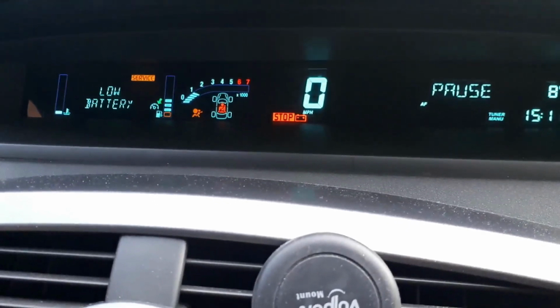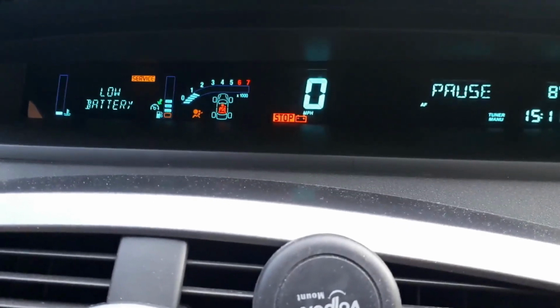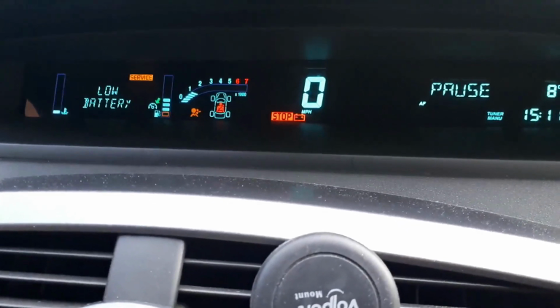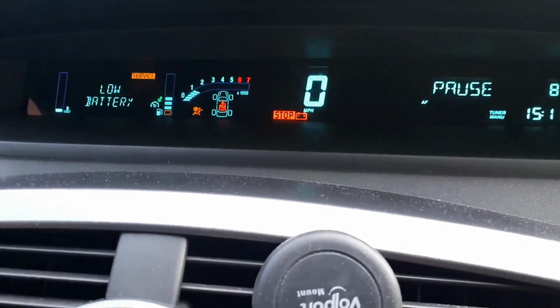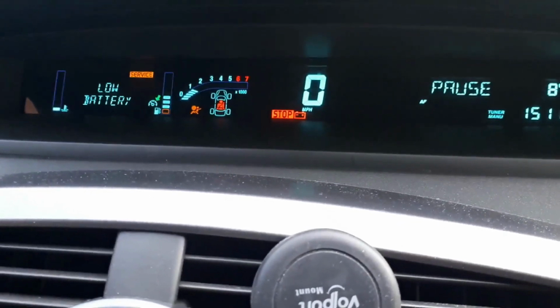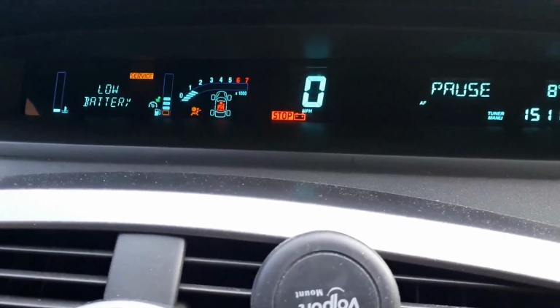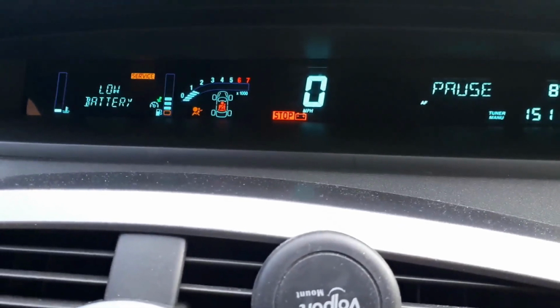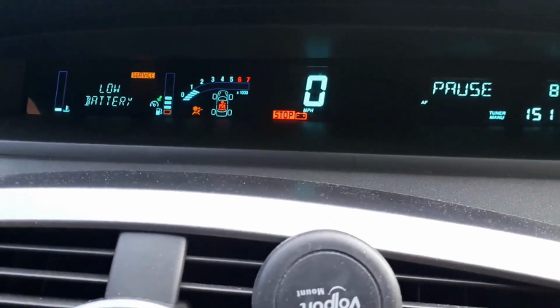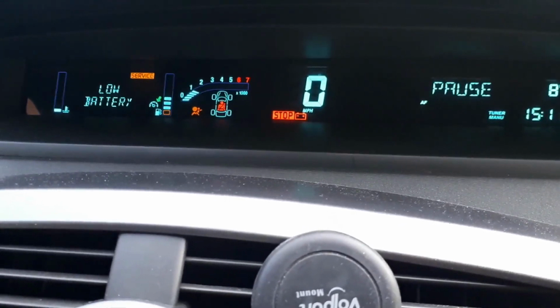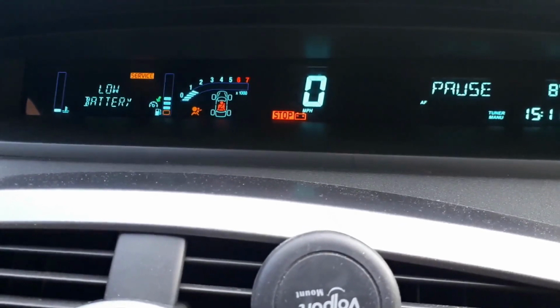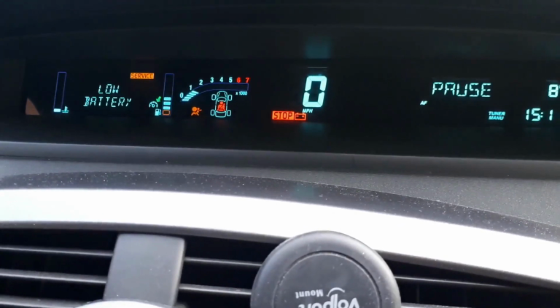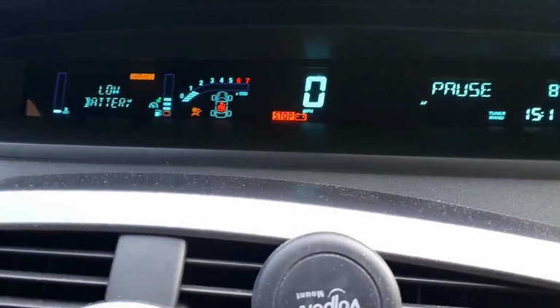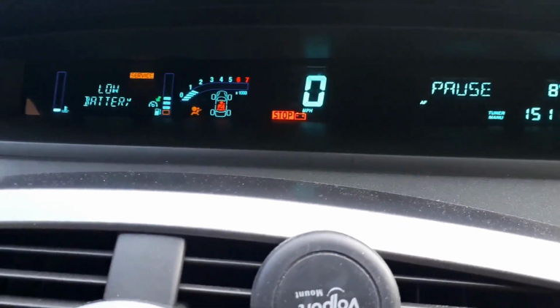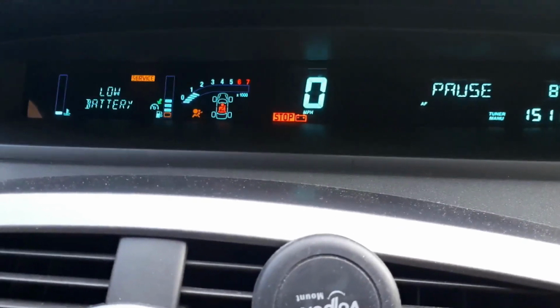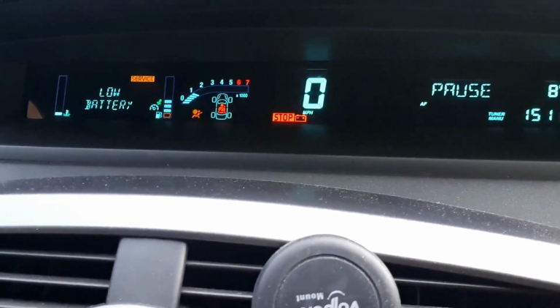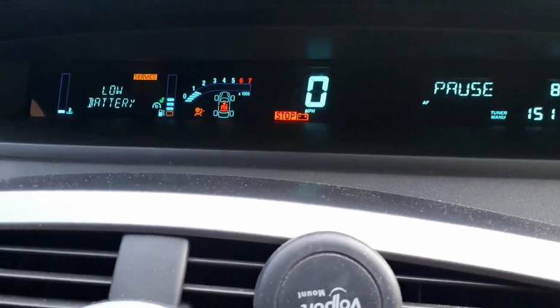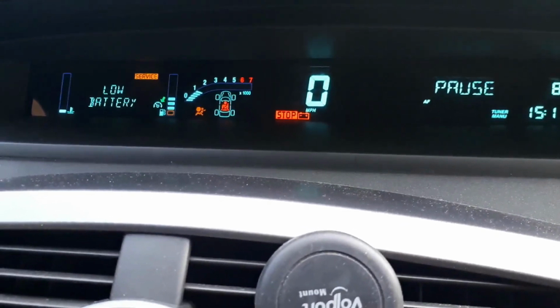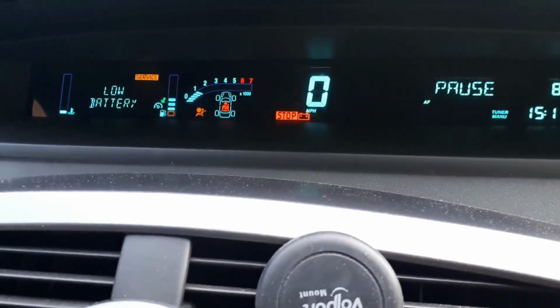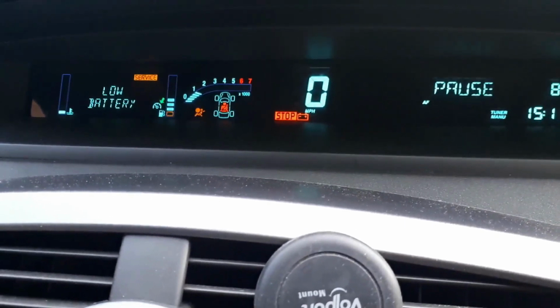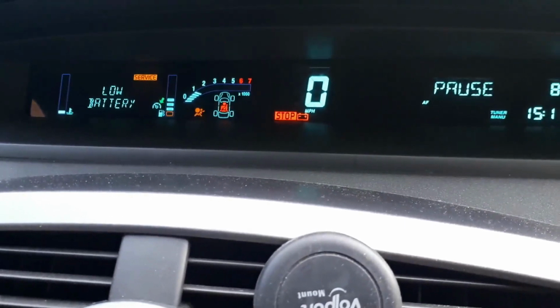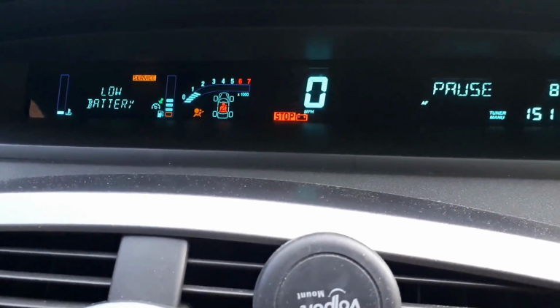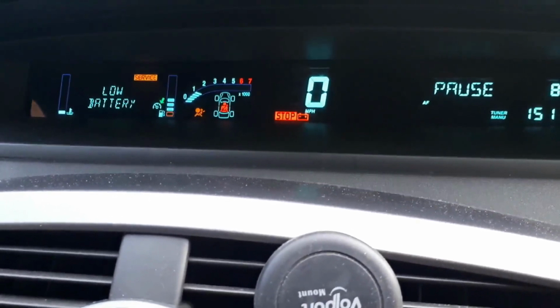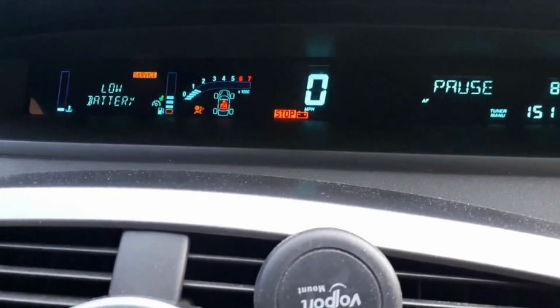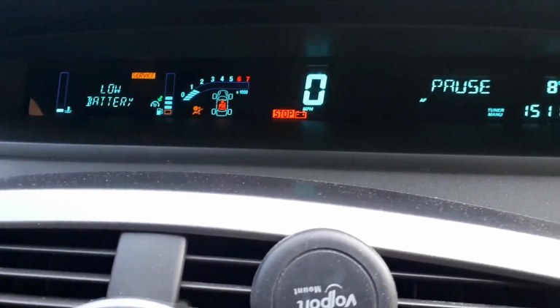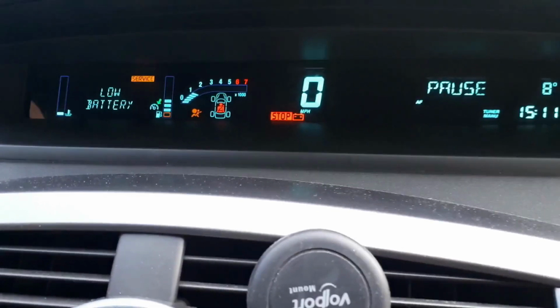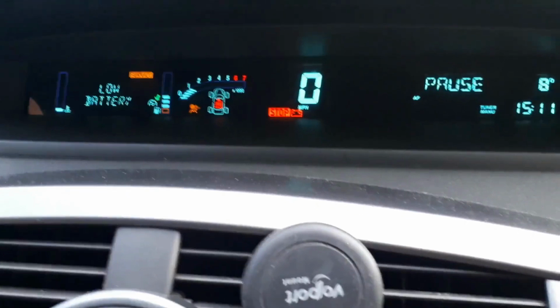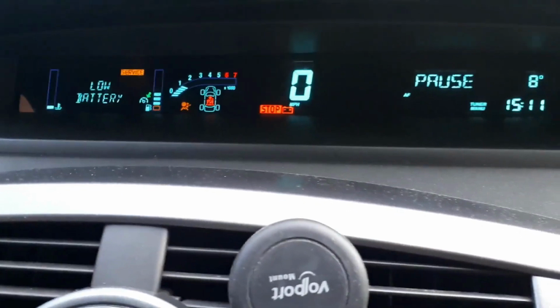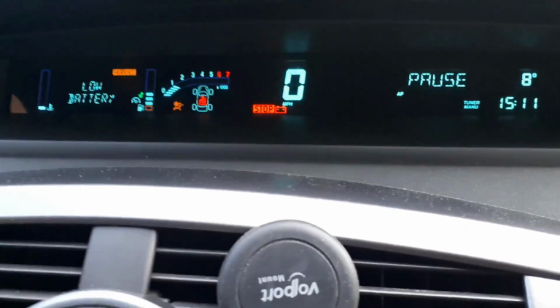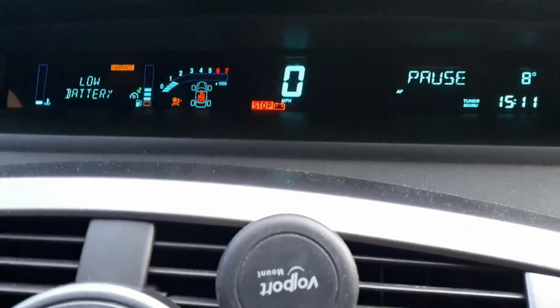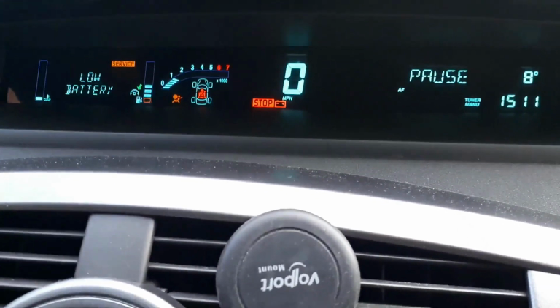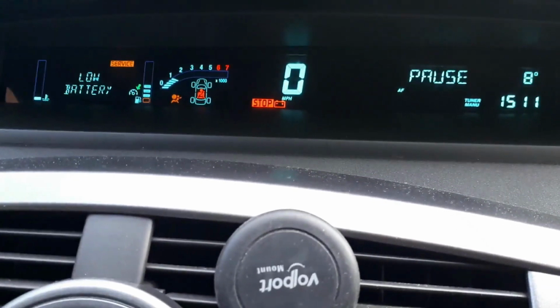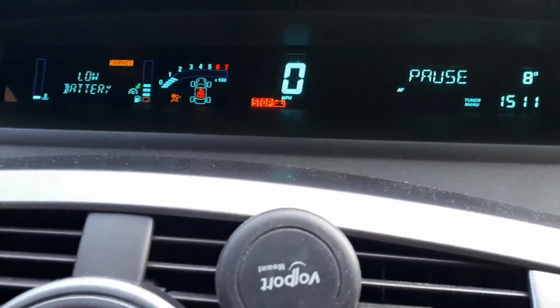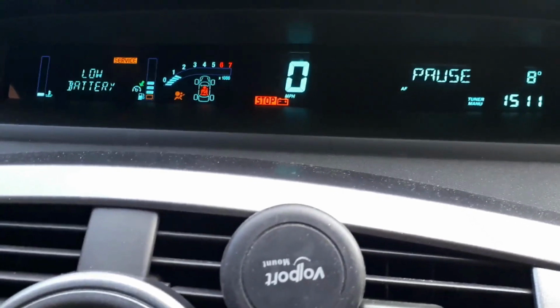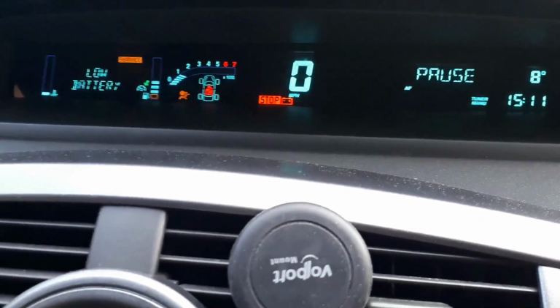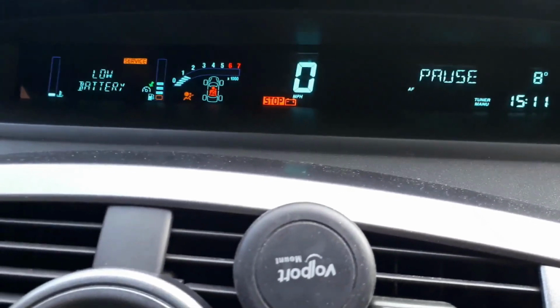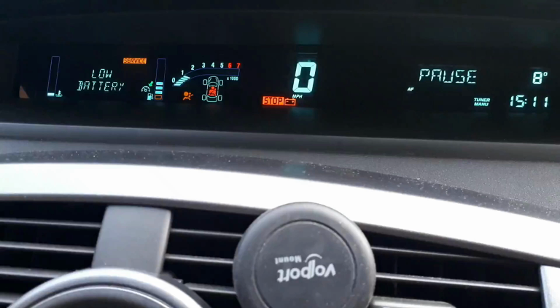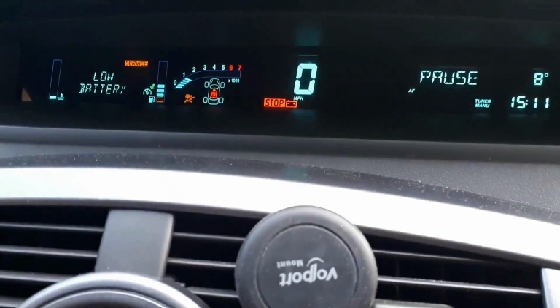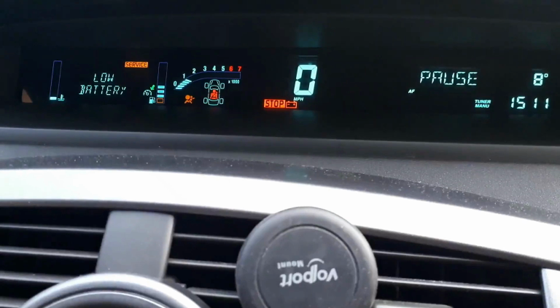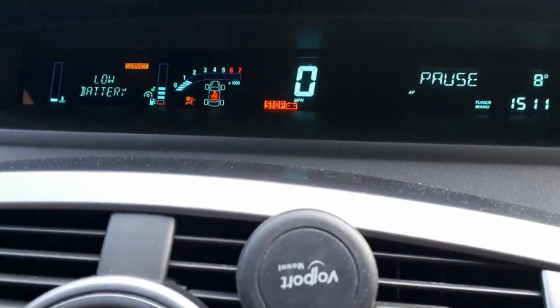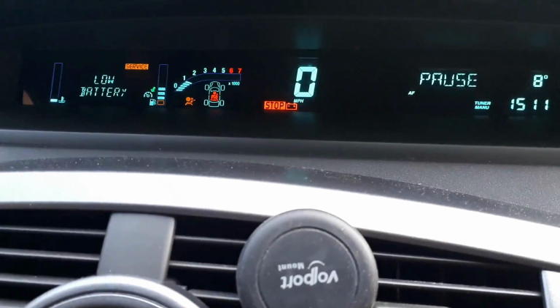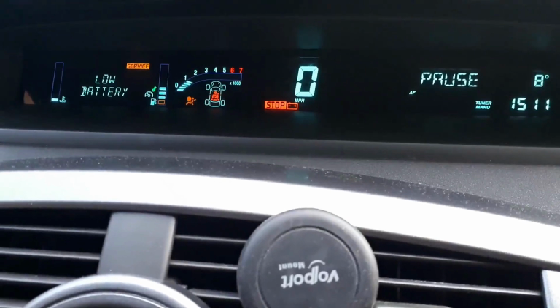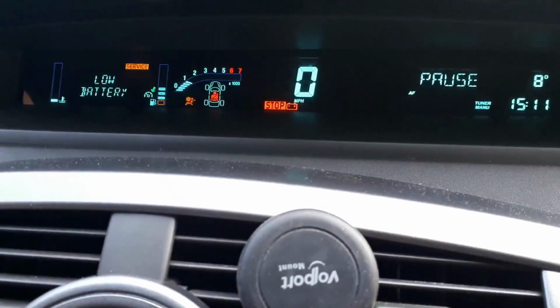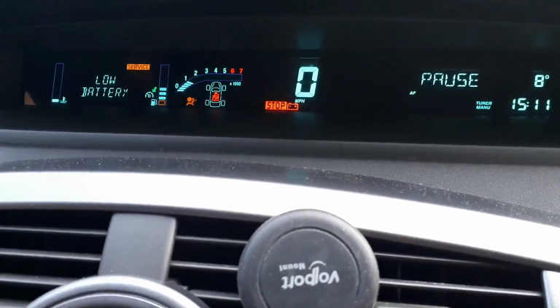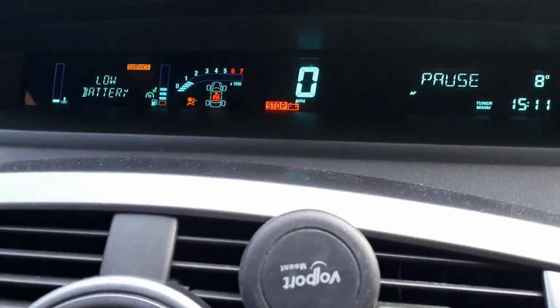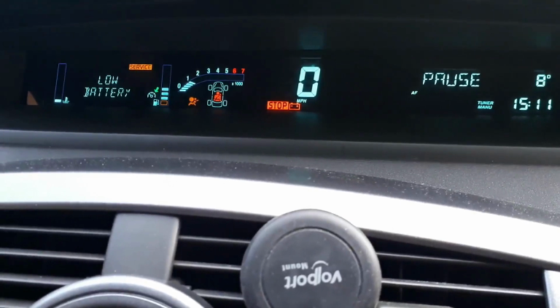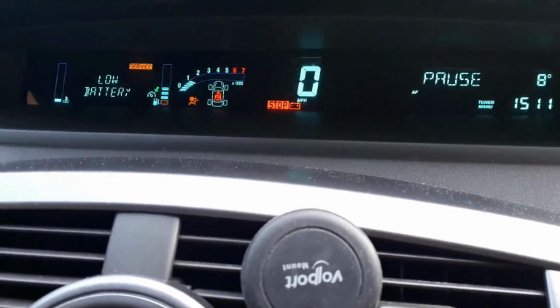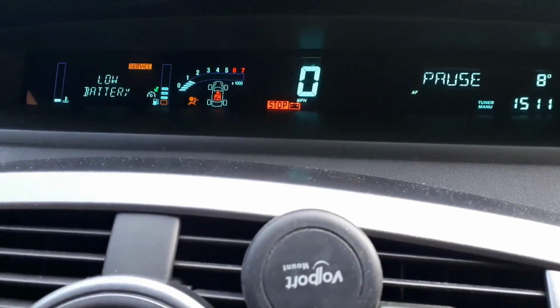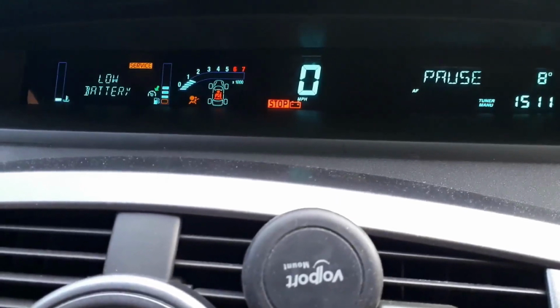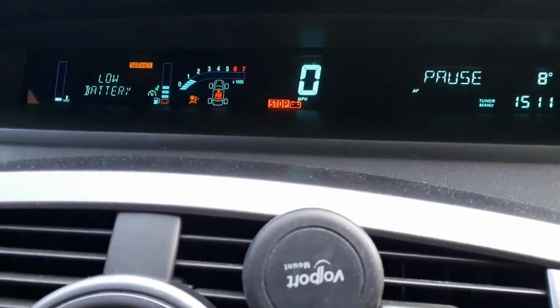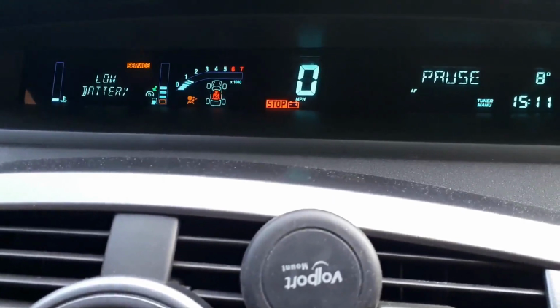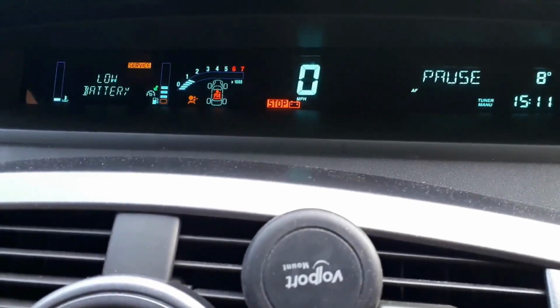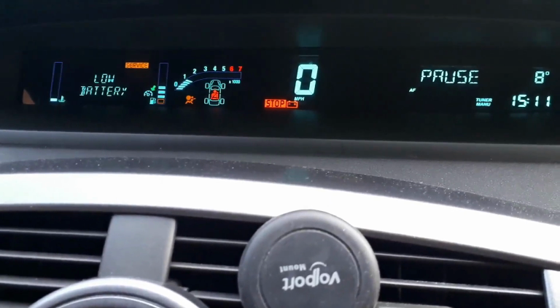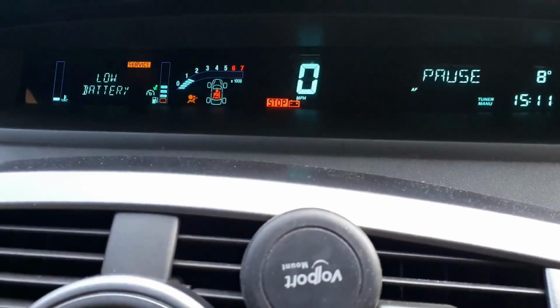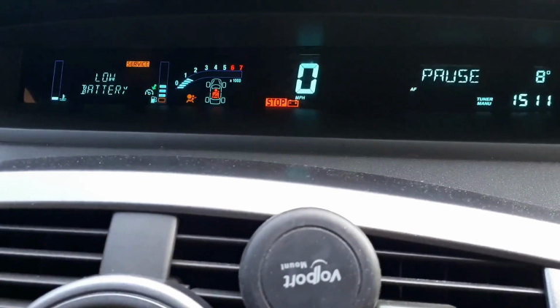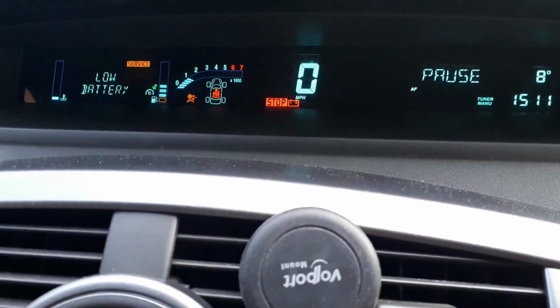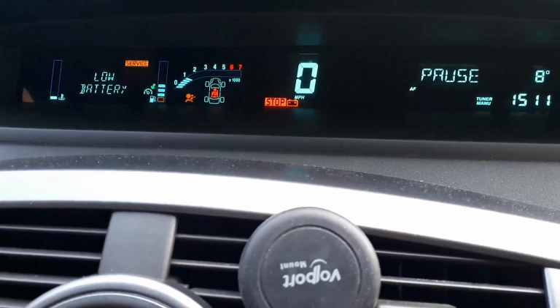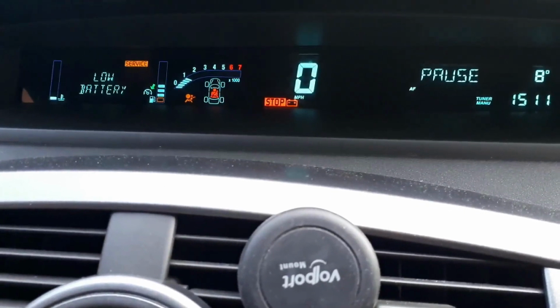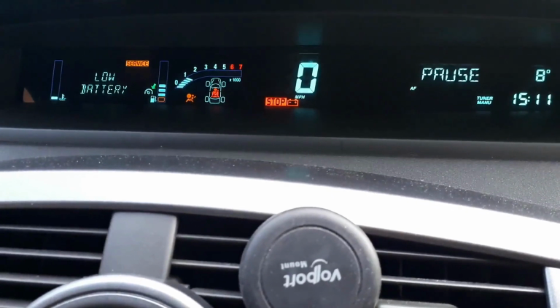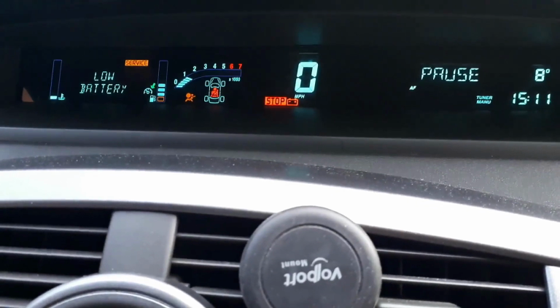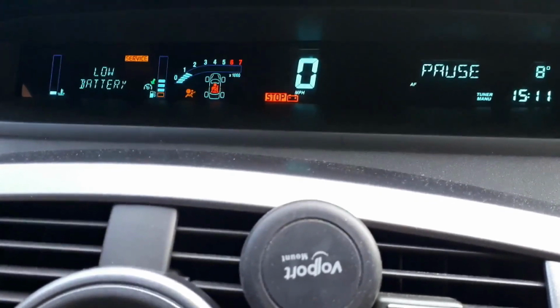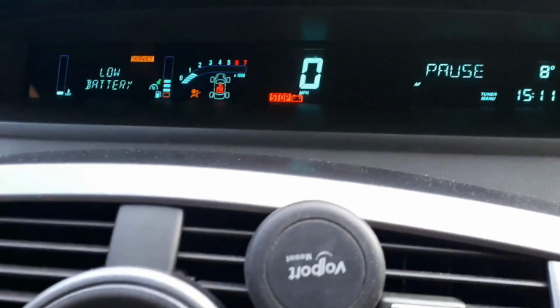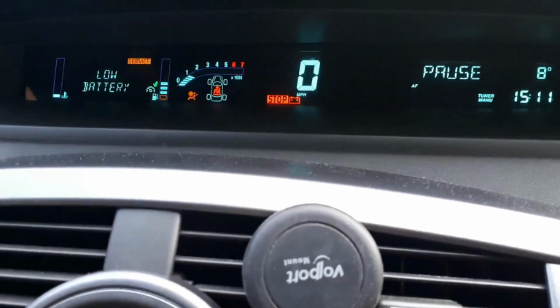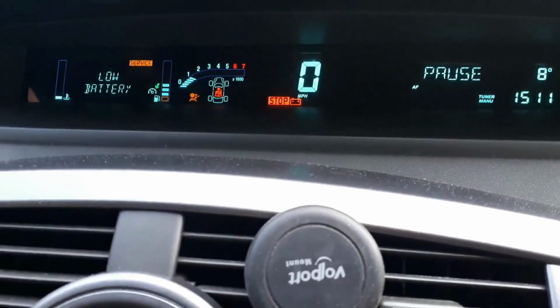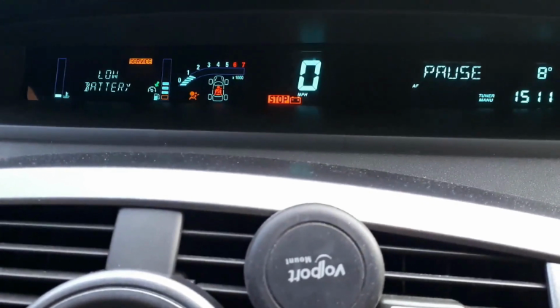But at this point, this is the fault we're dealing with, and we're gonna start our diagnosis under the bonnet.